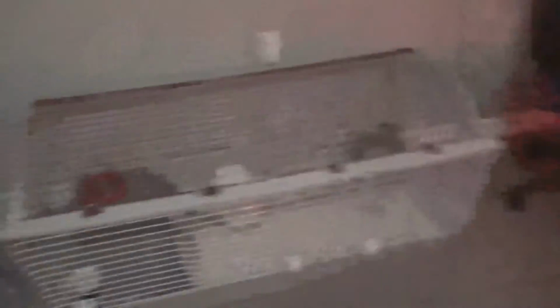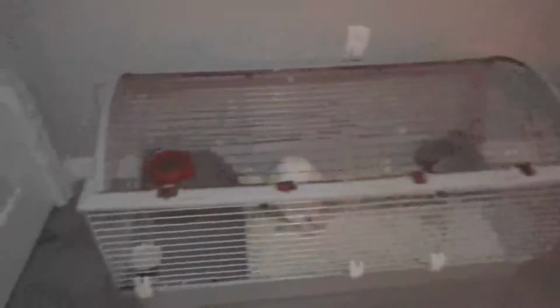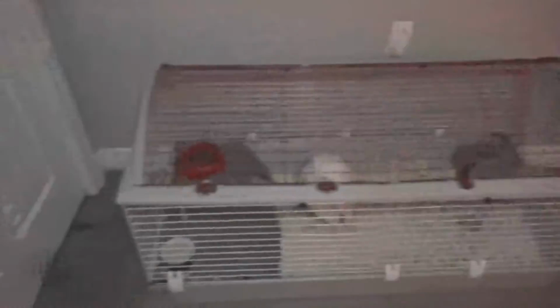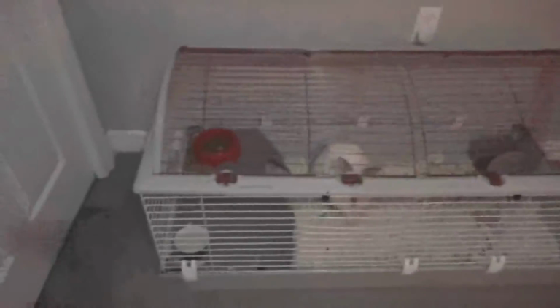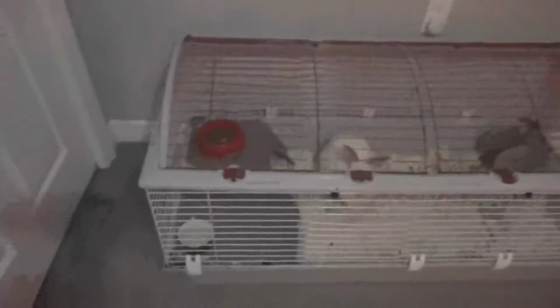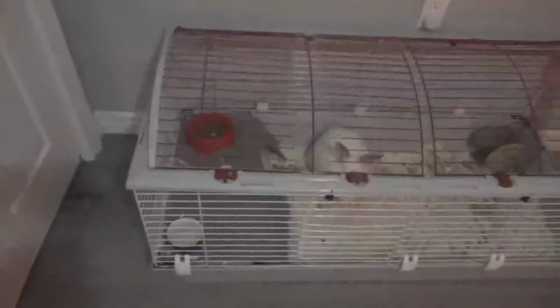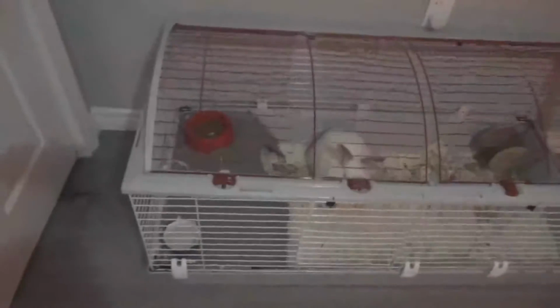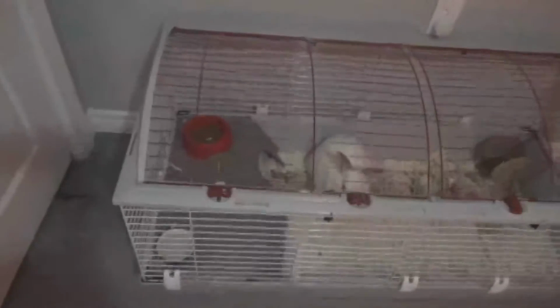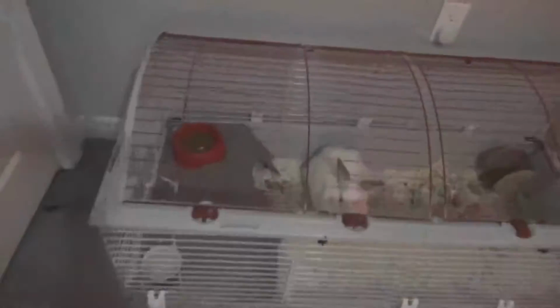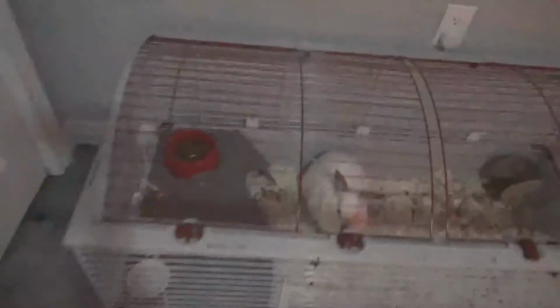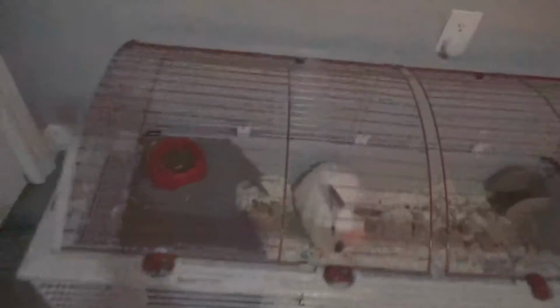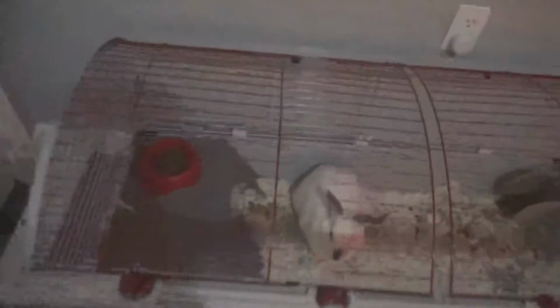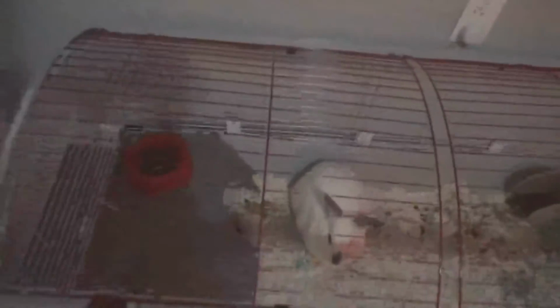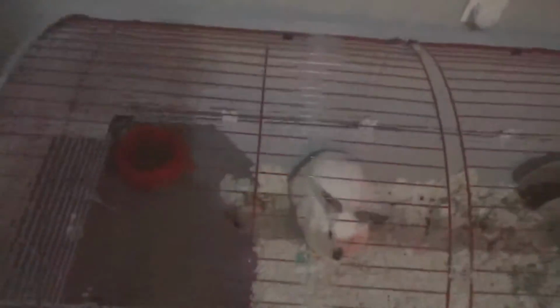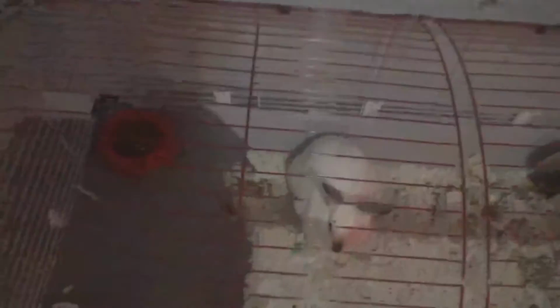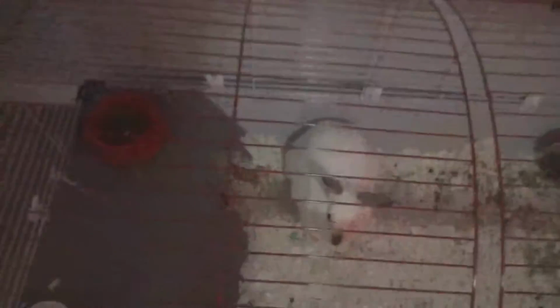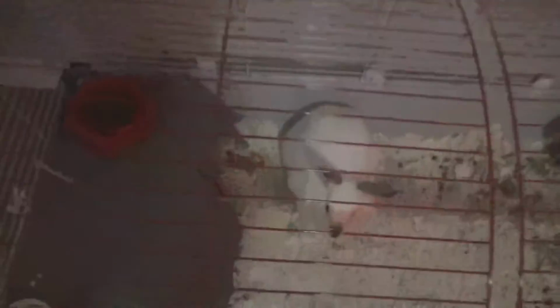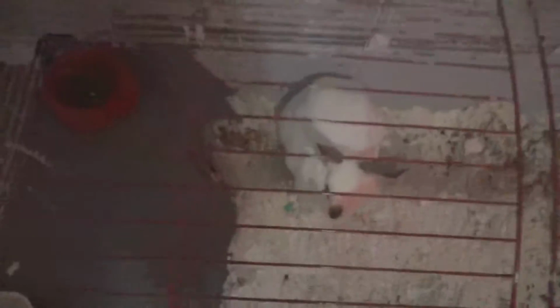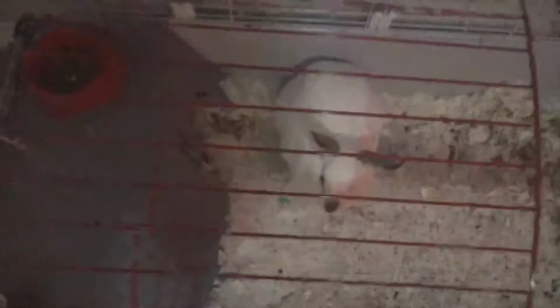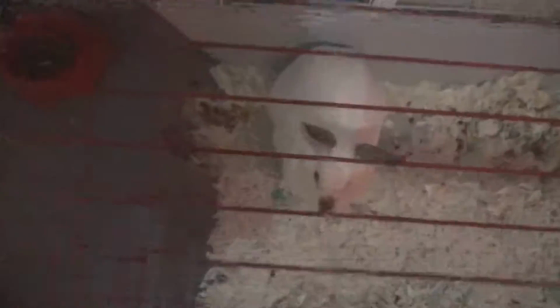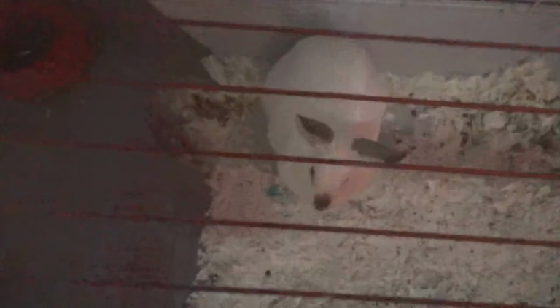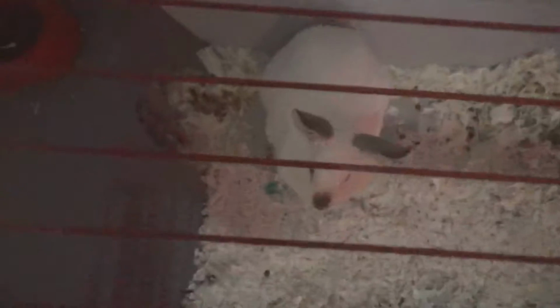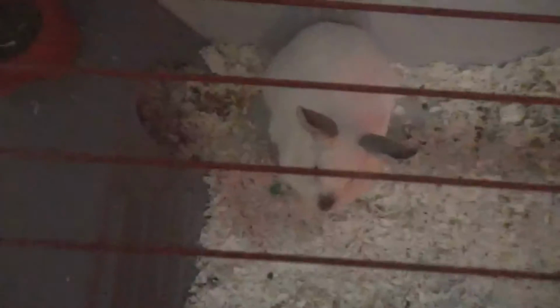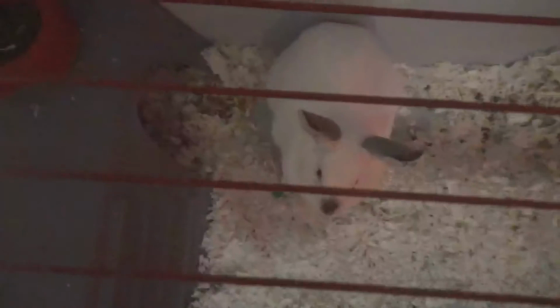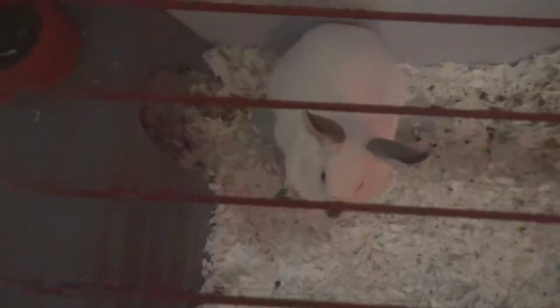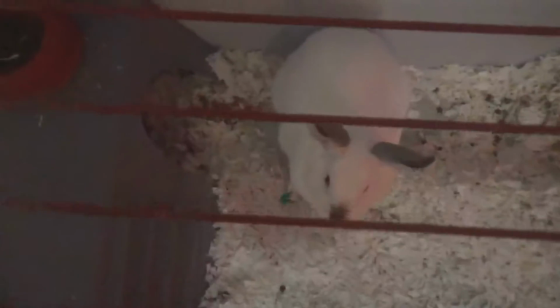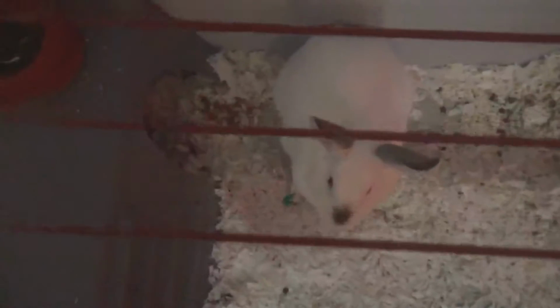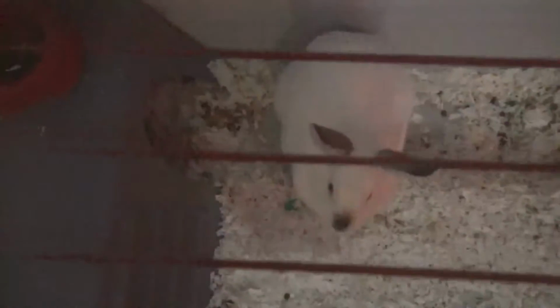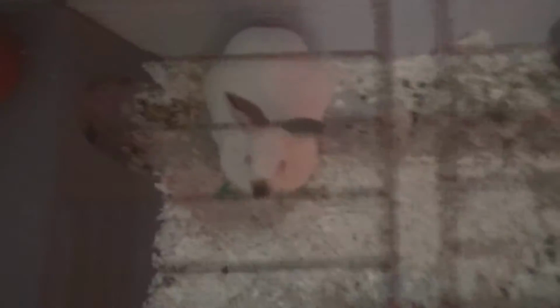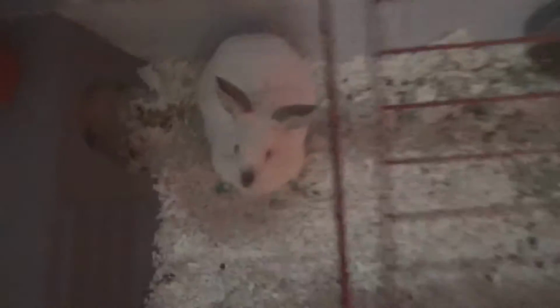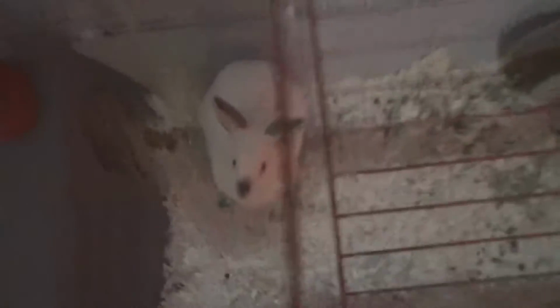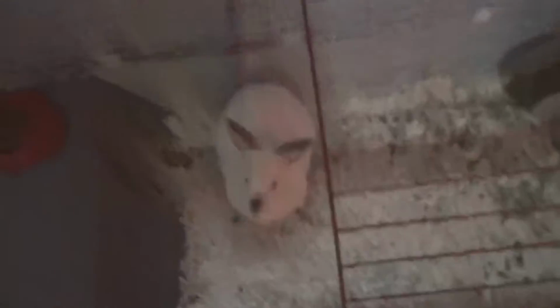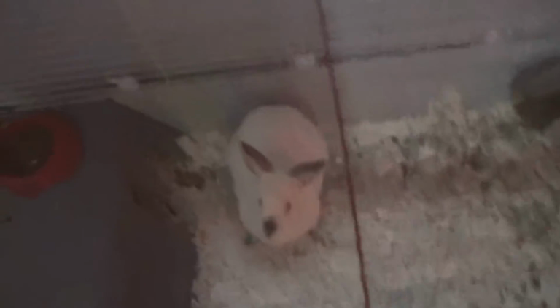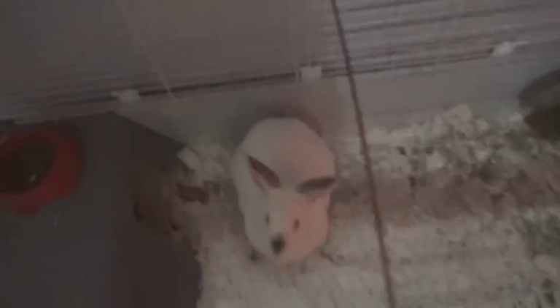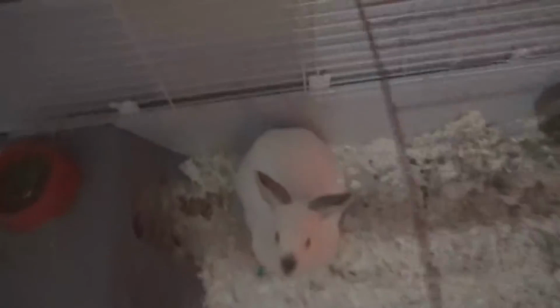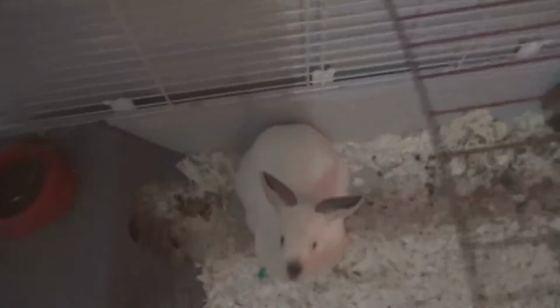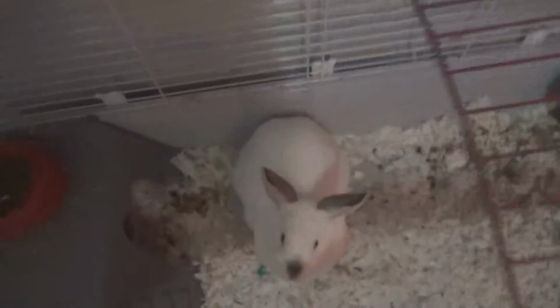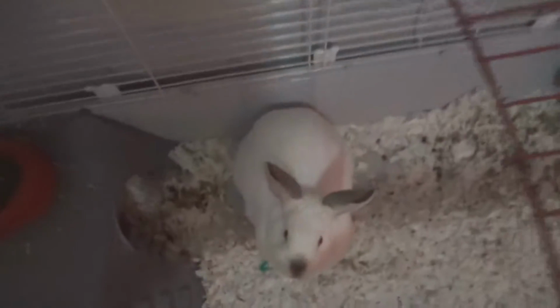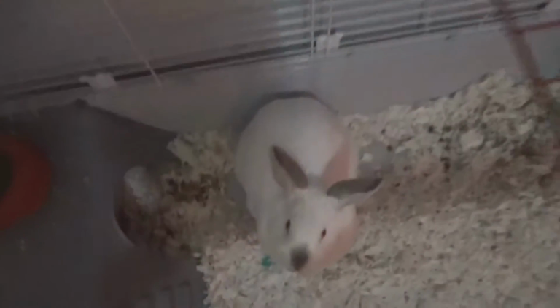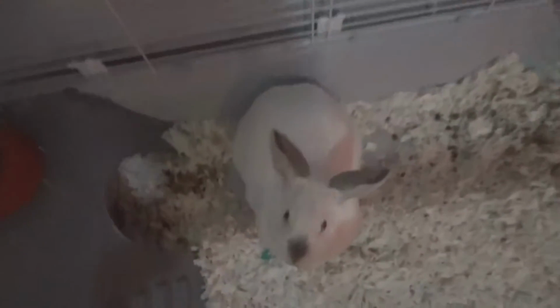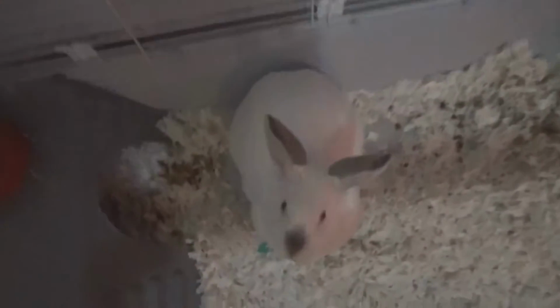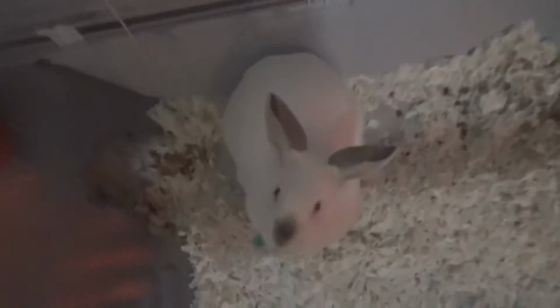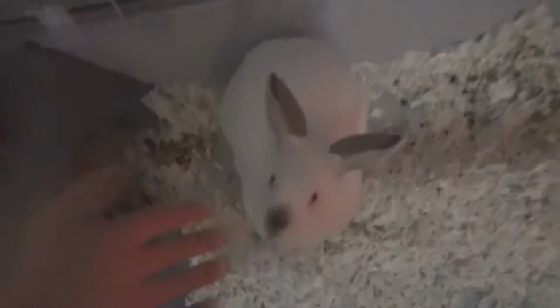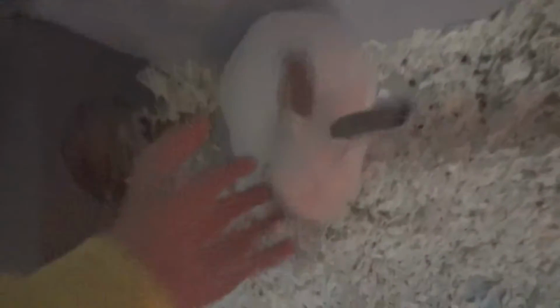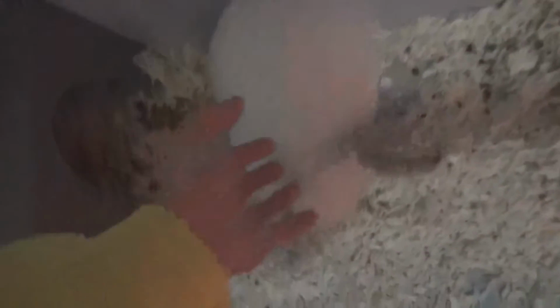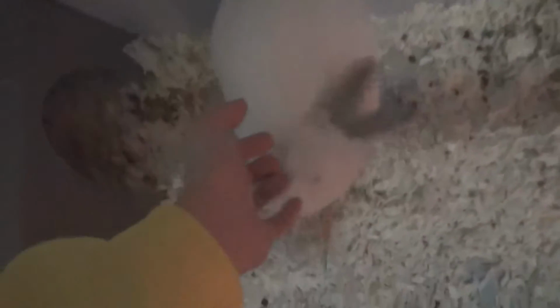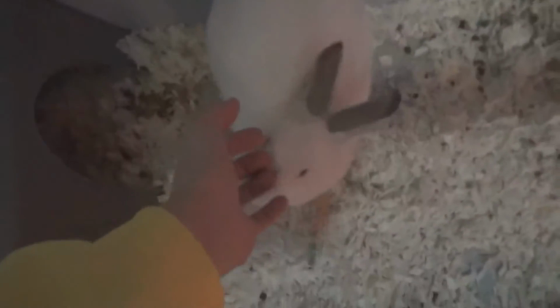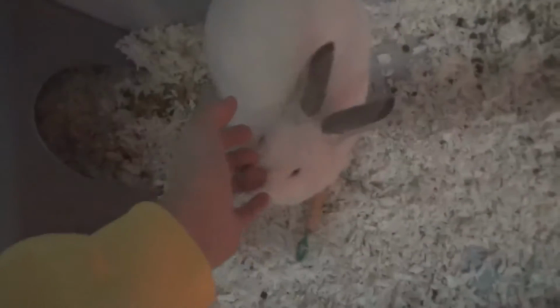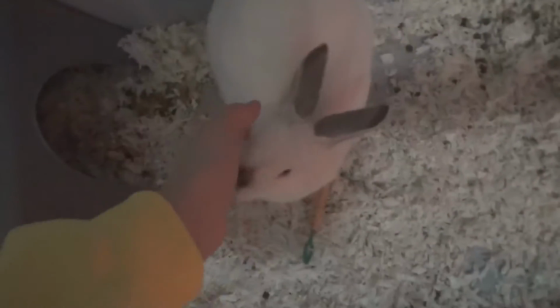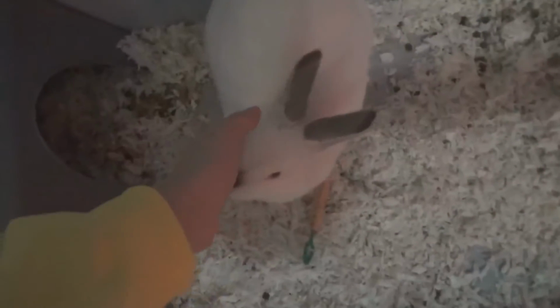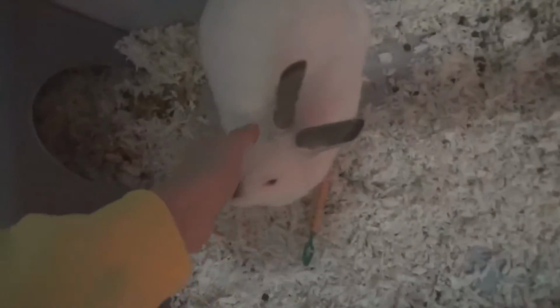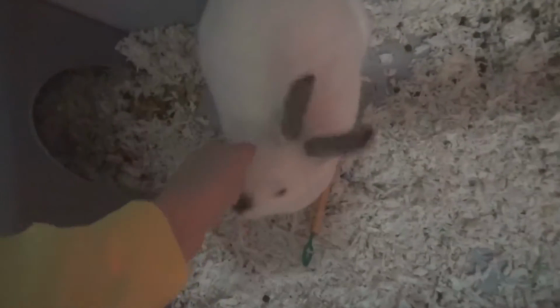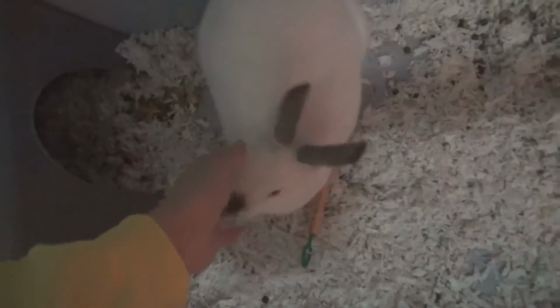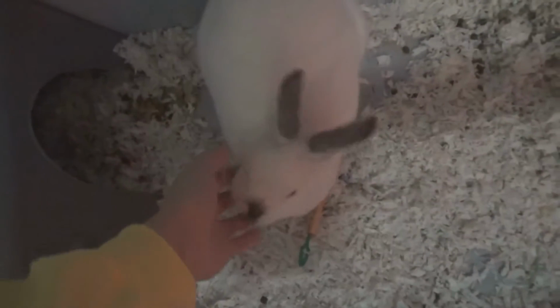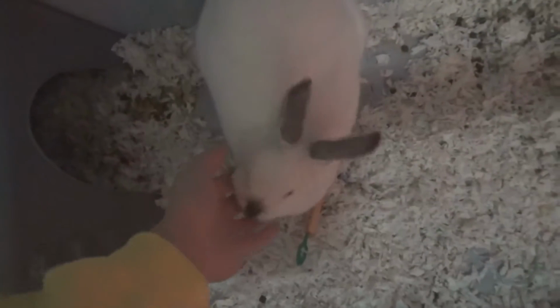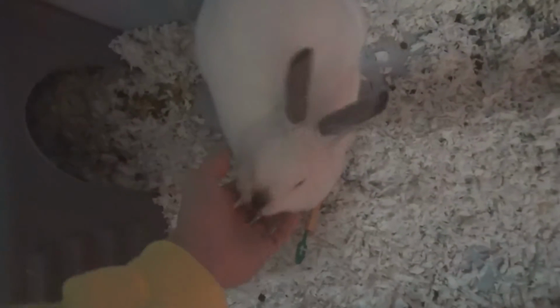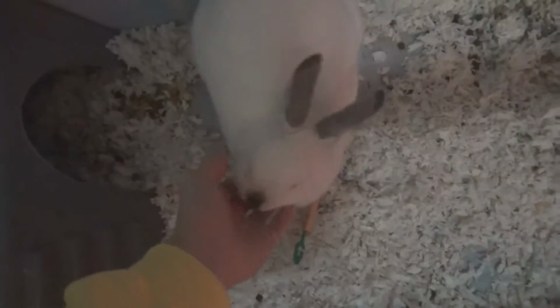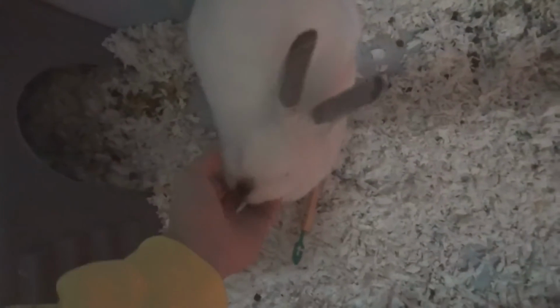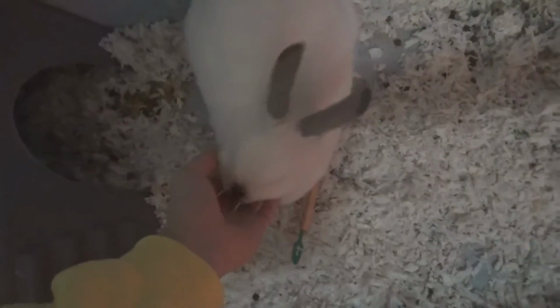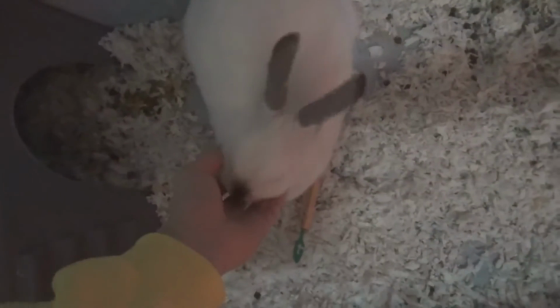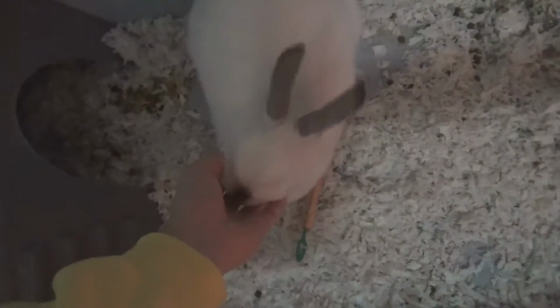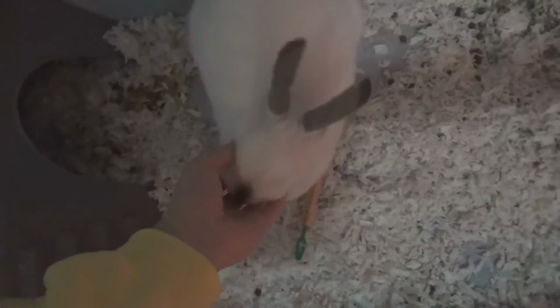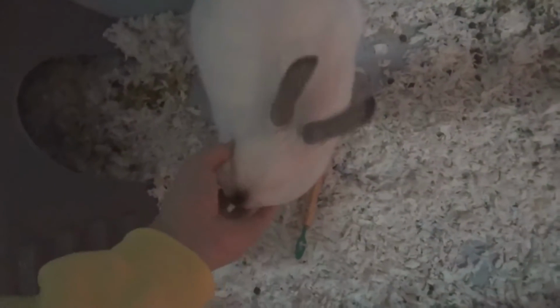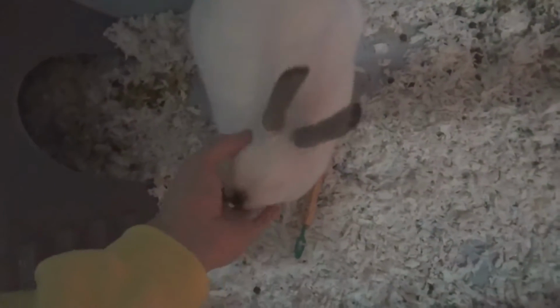First we're going to start with my rabbit's cage — this is my rabbit, her name is Willow. She is a very fat rabbit, she's huge. She's a bit scared too, but it's fine.